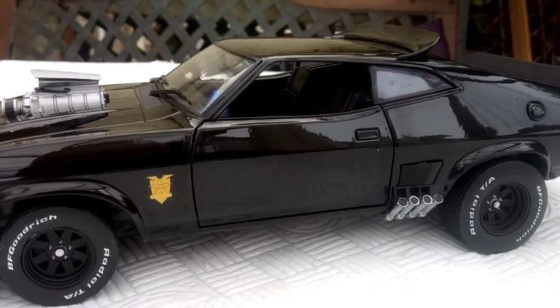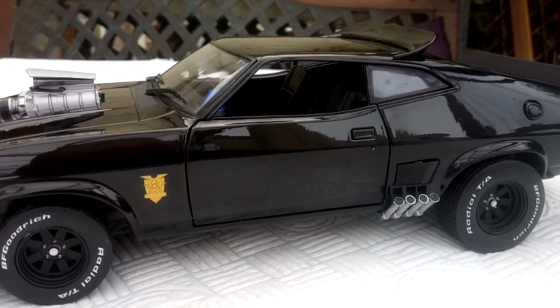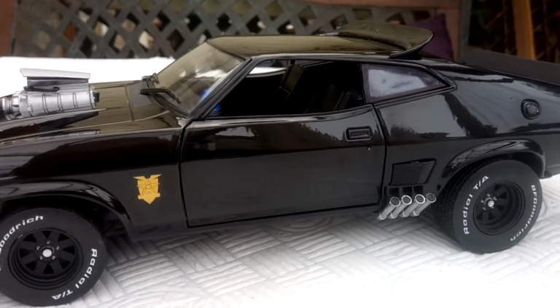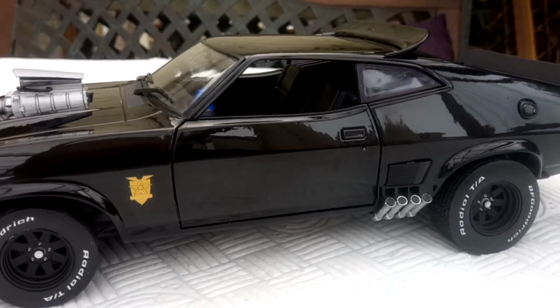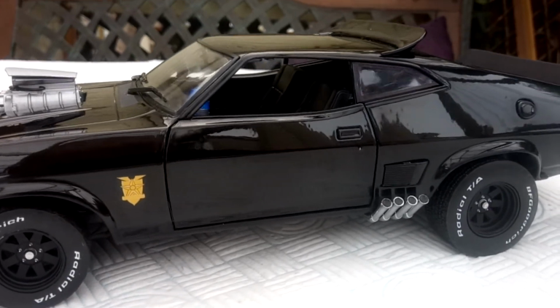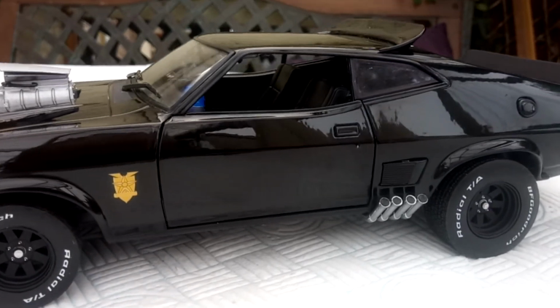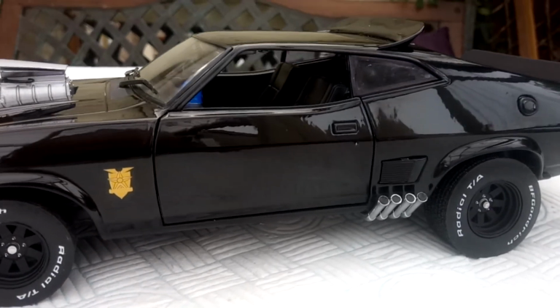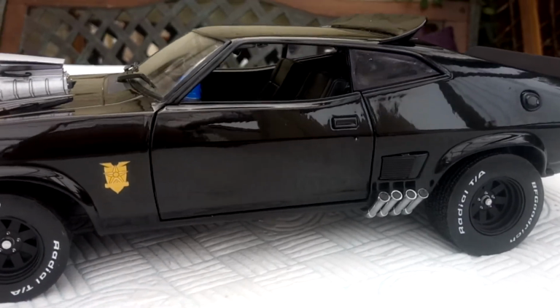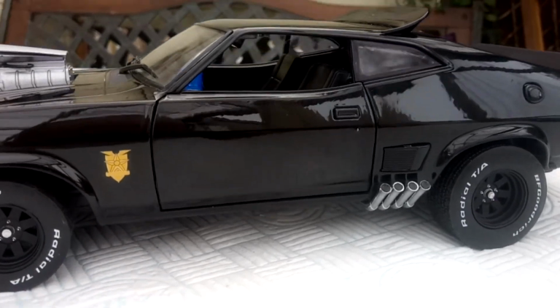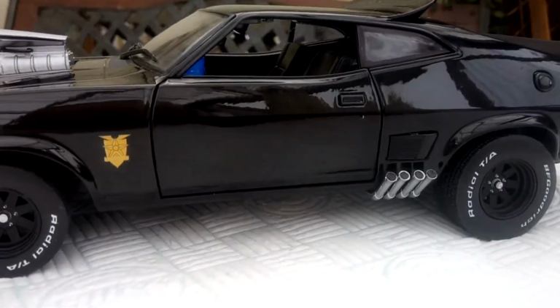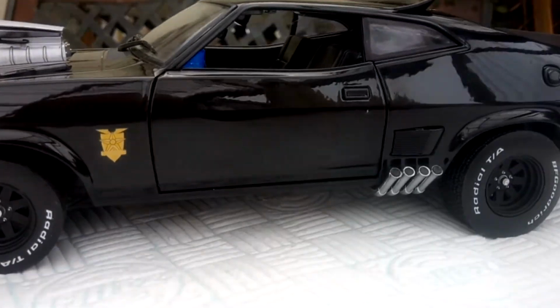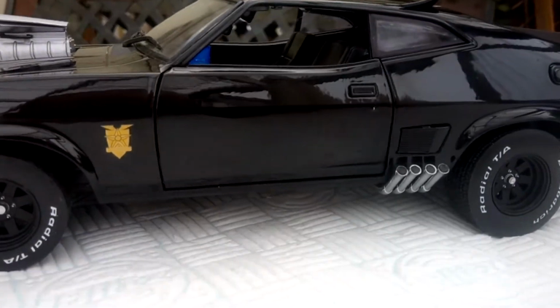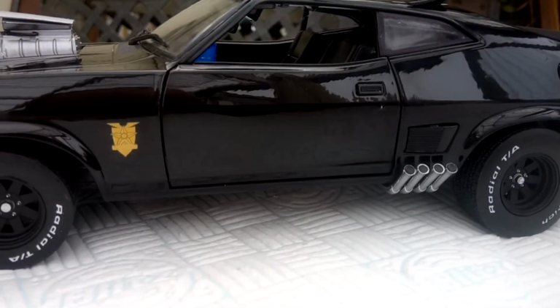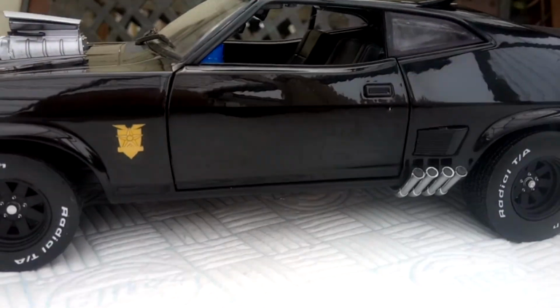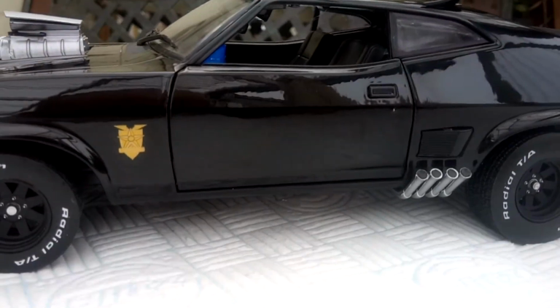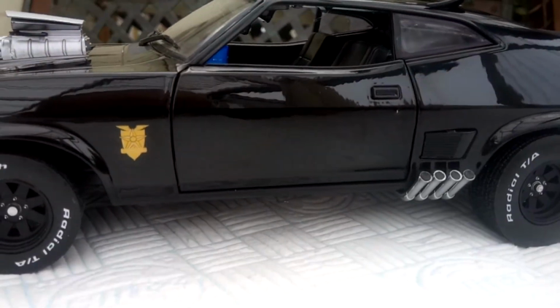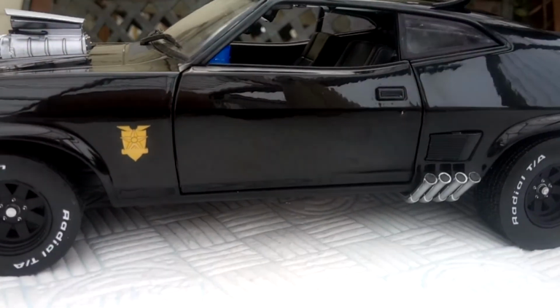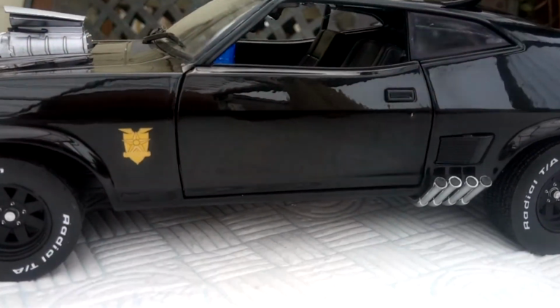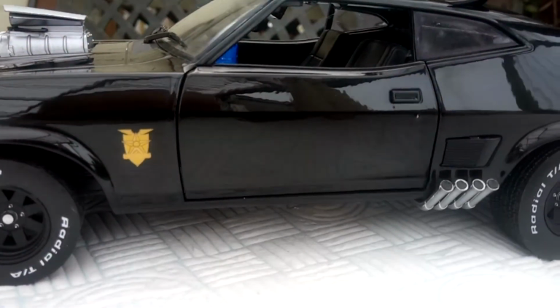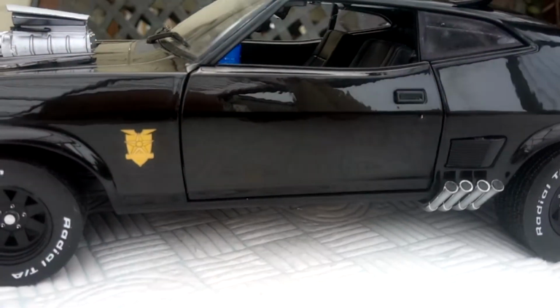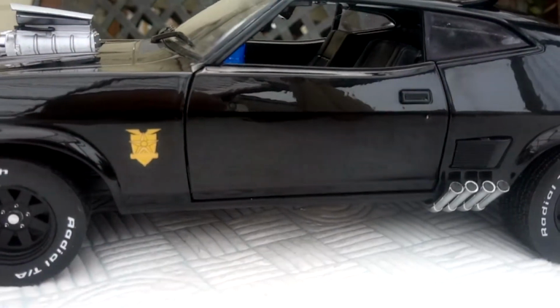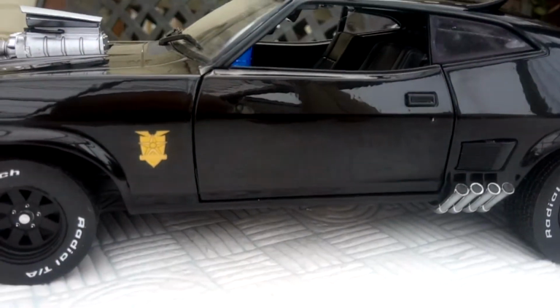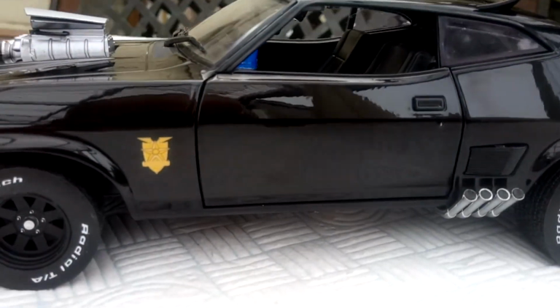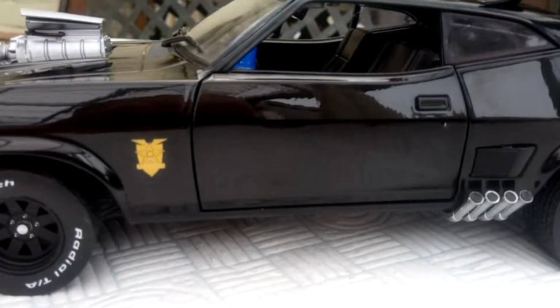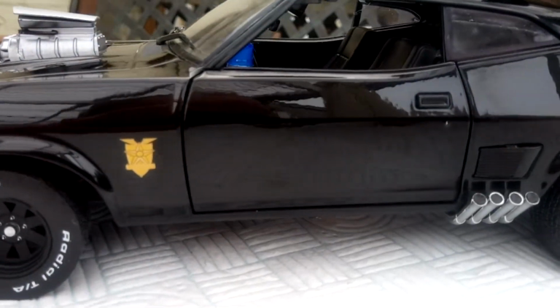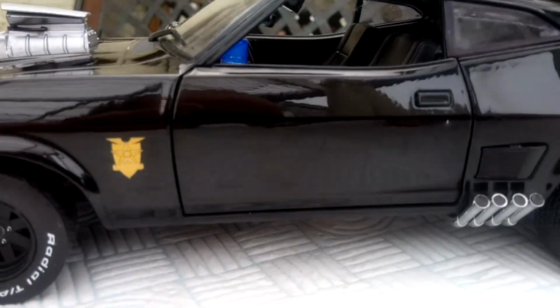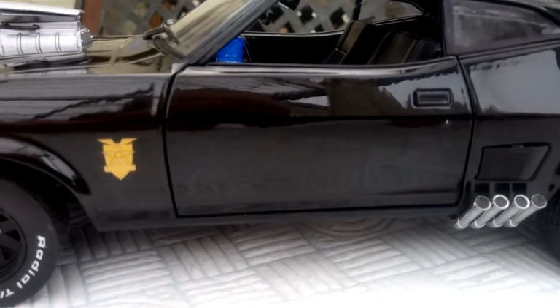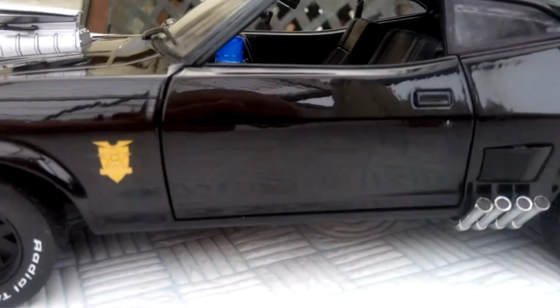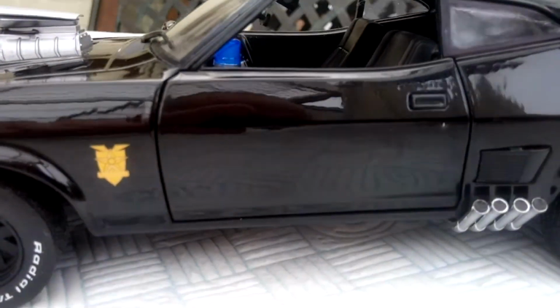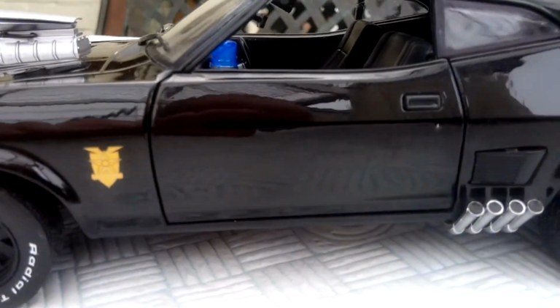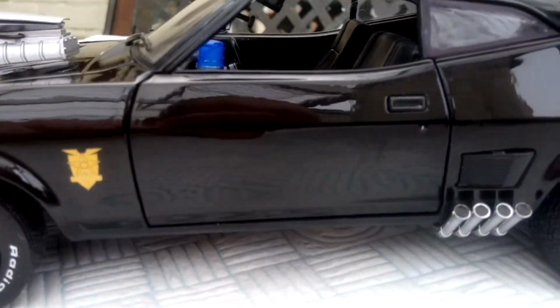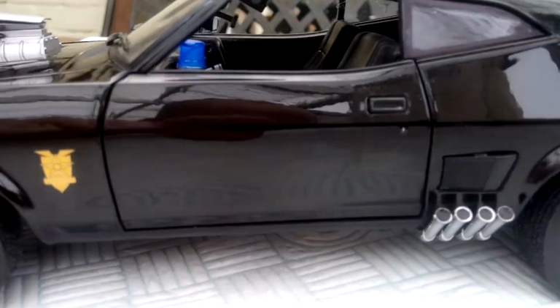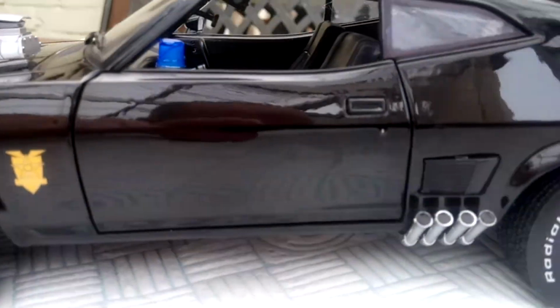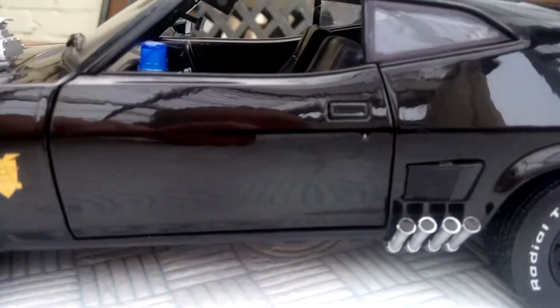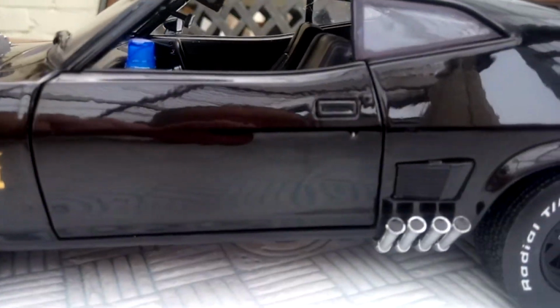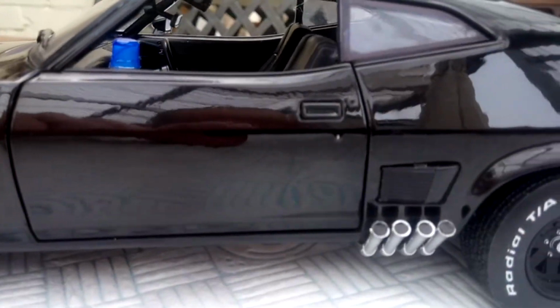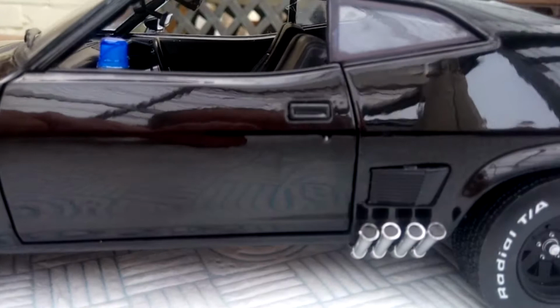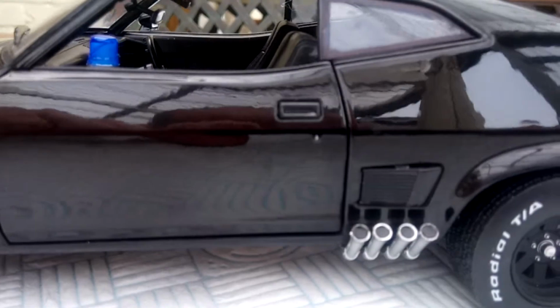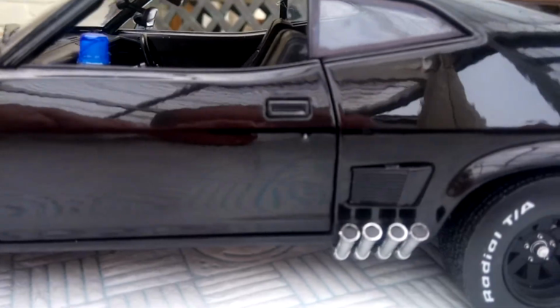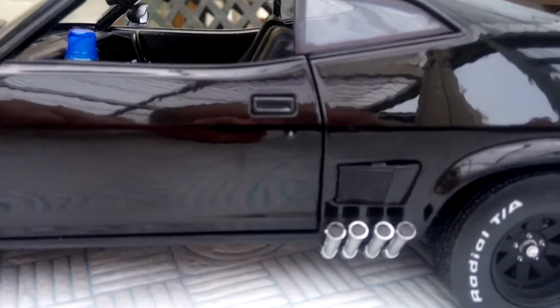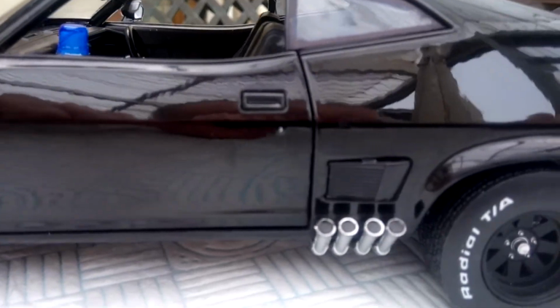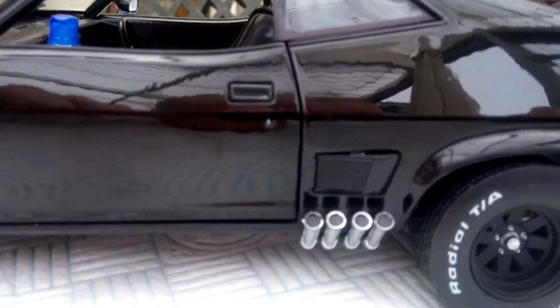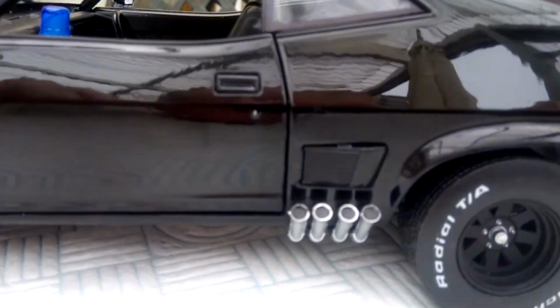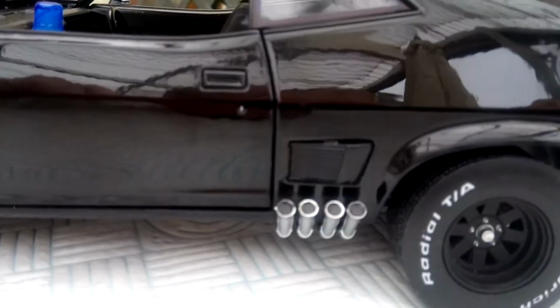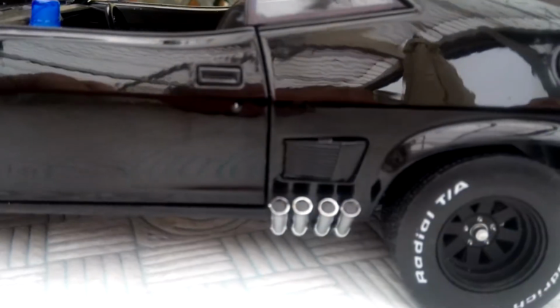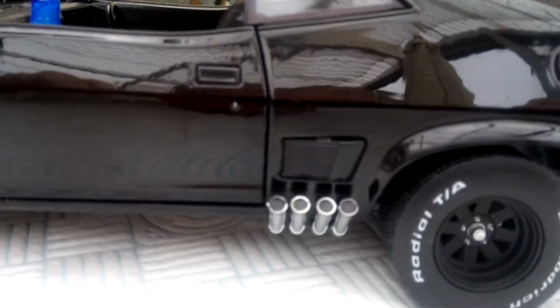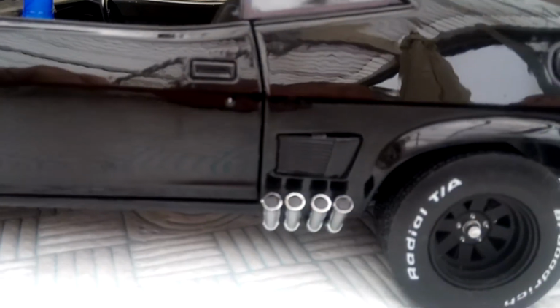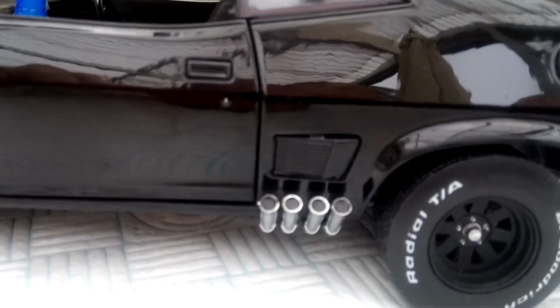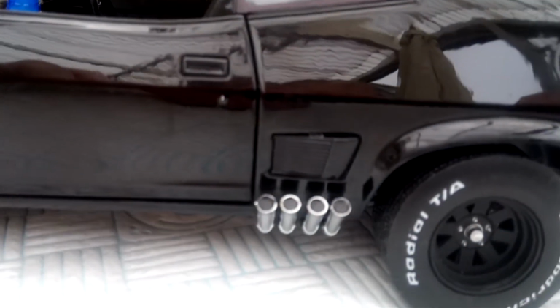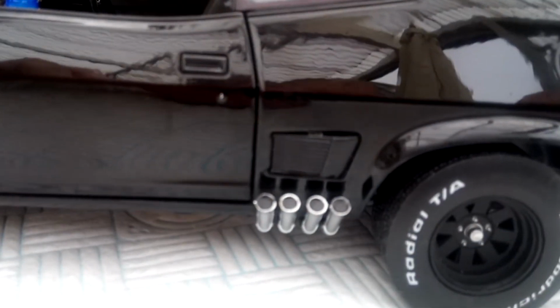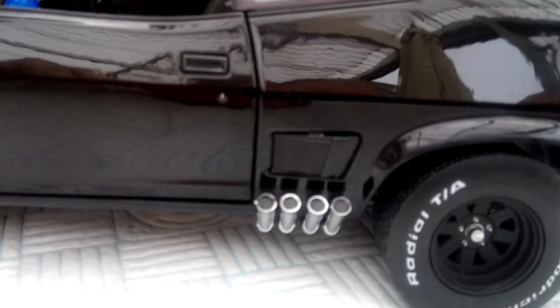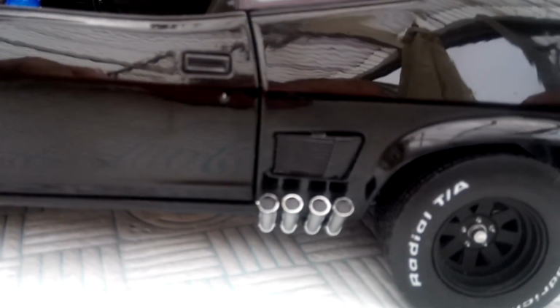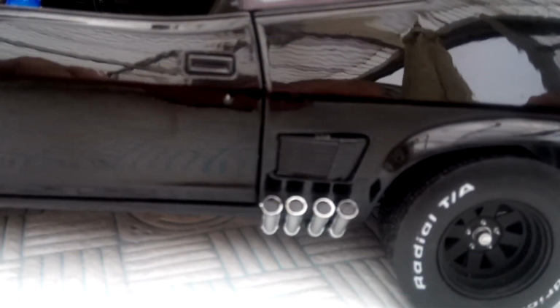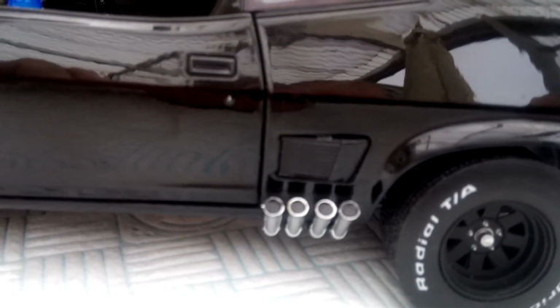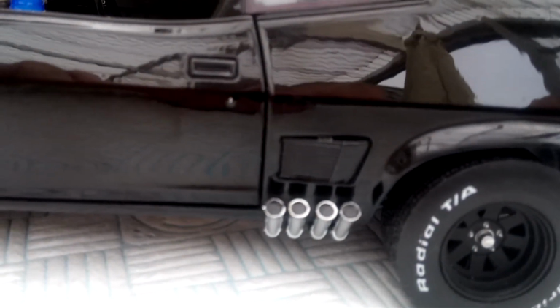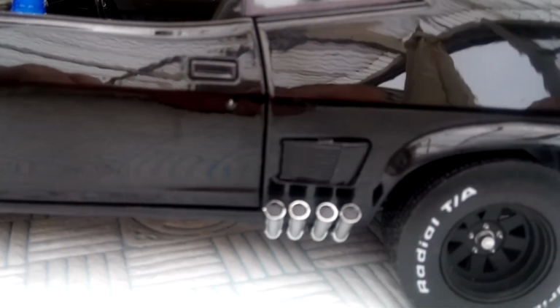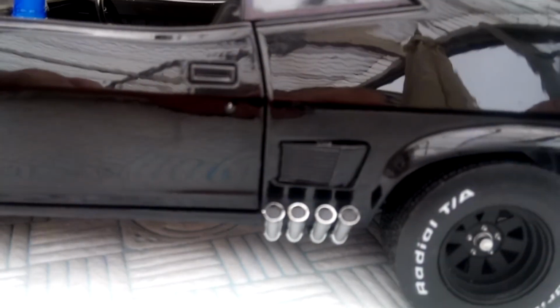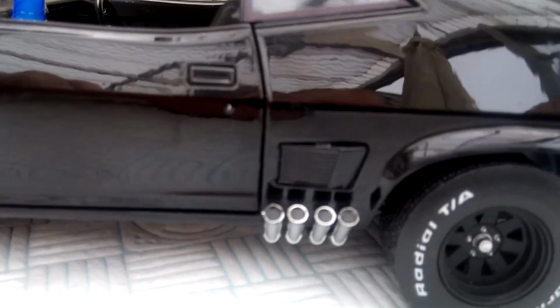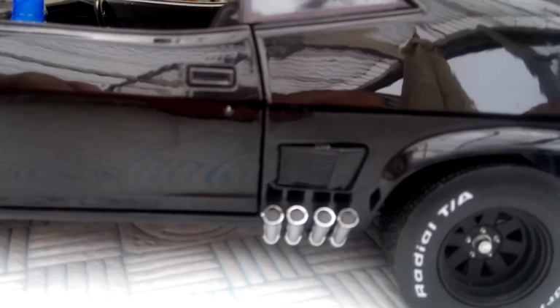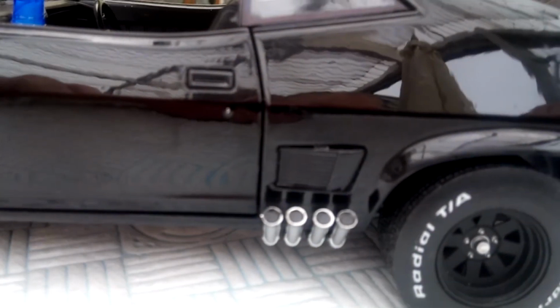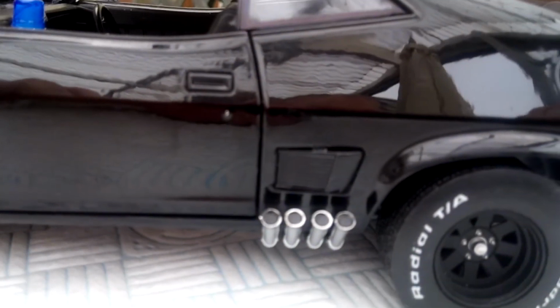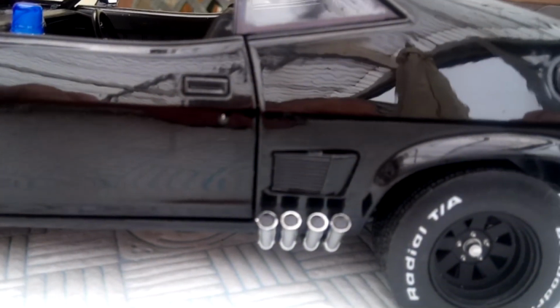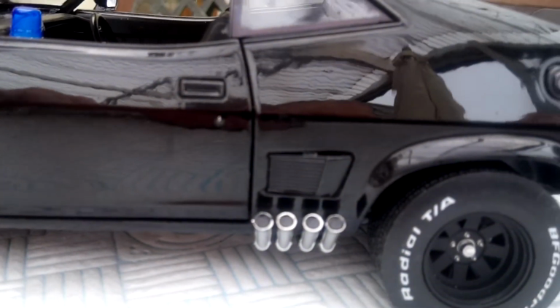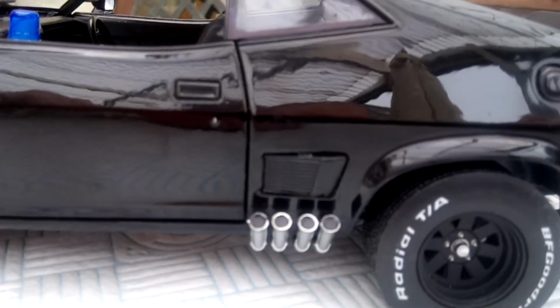I touched in the door locks — I don't know whether you can see that — the door locking silver.